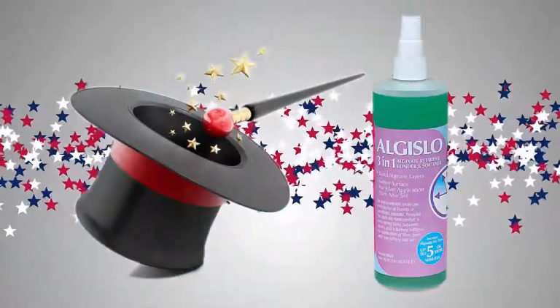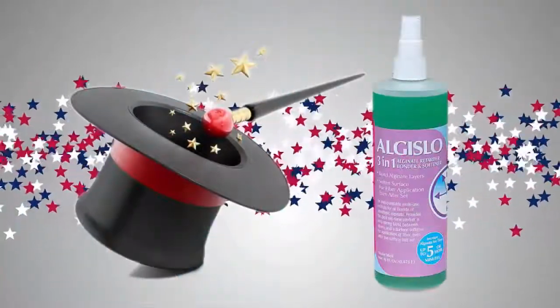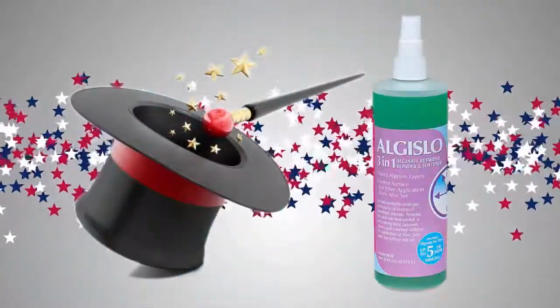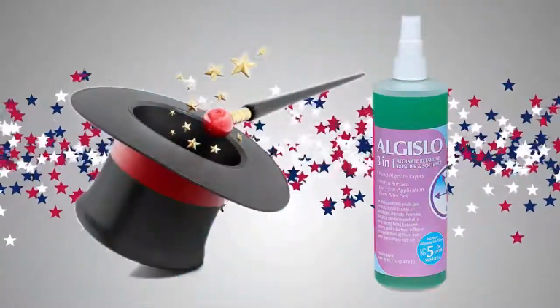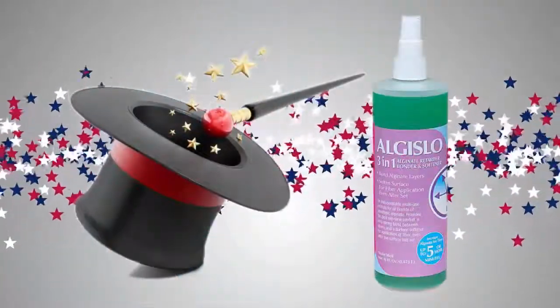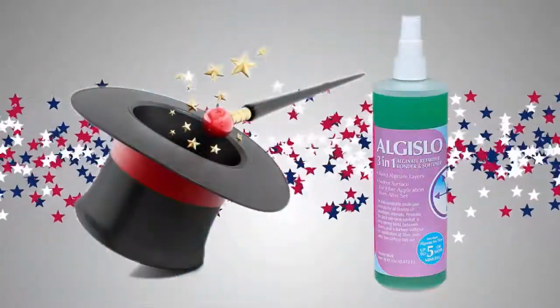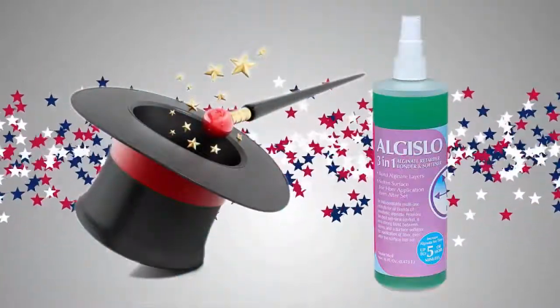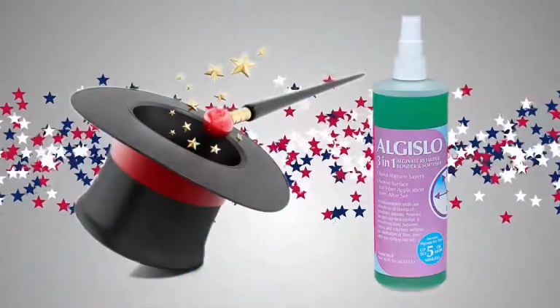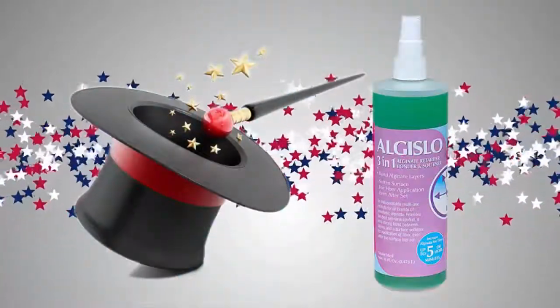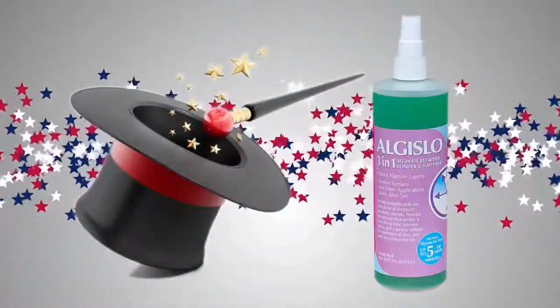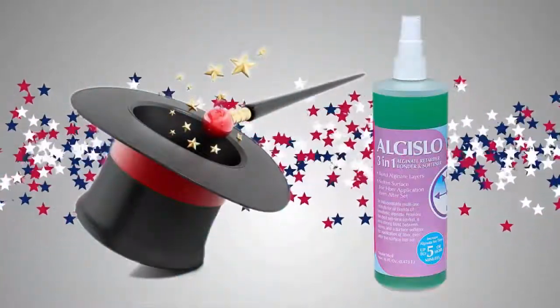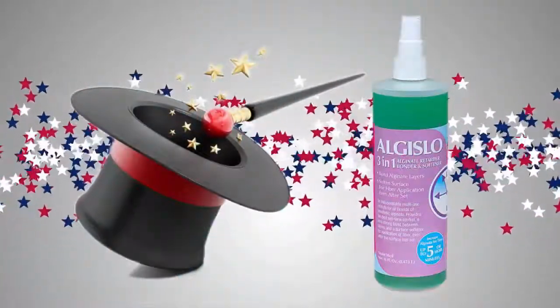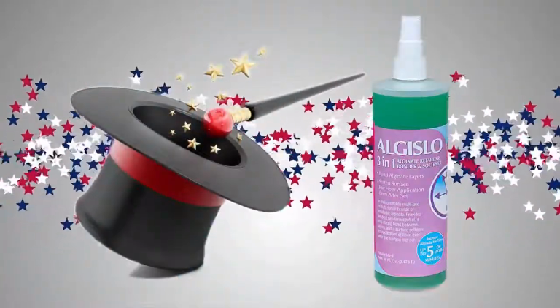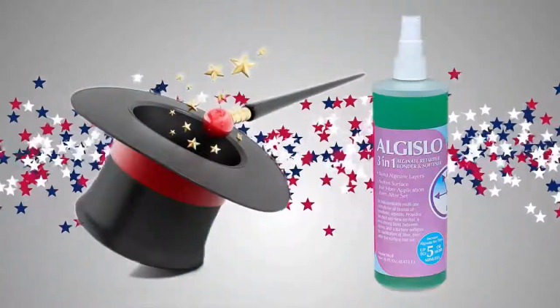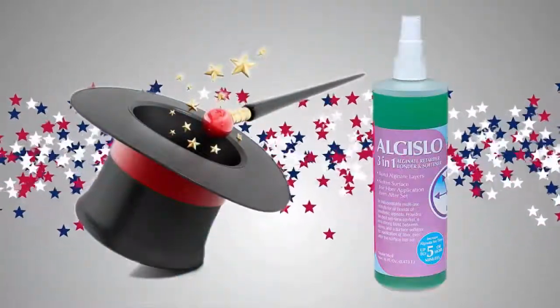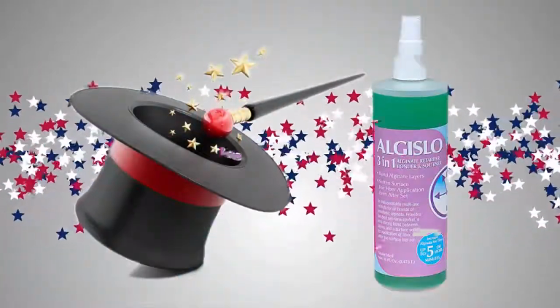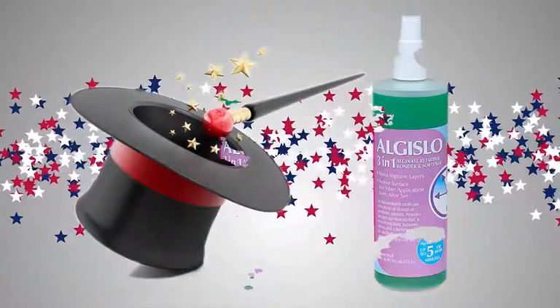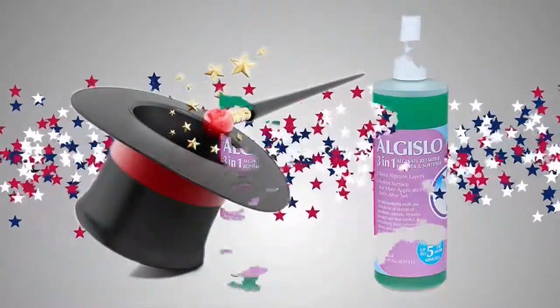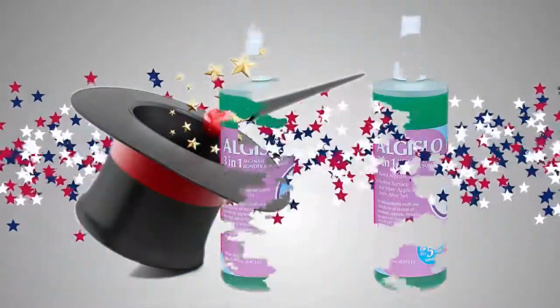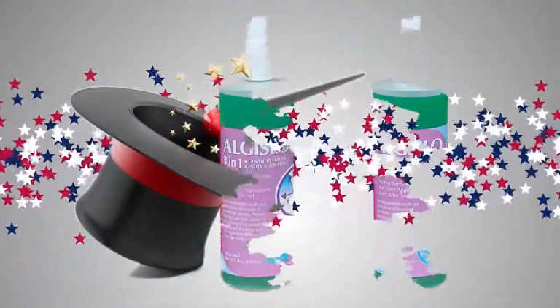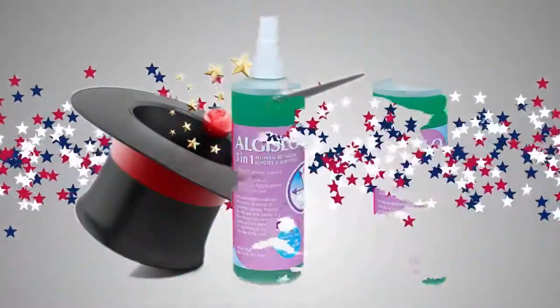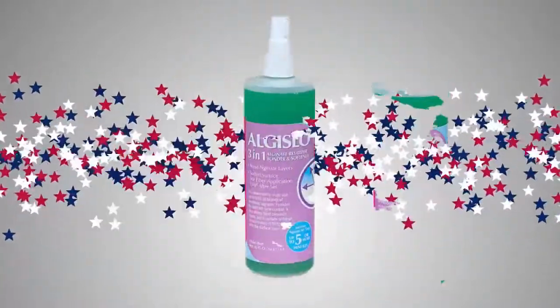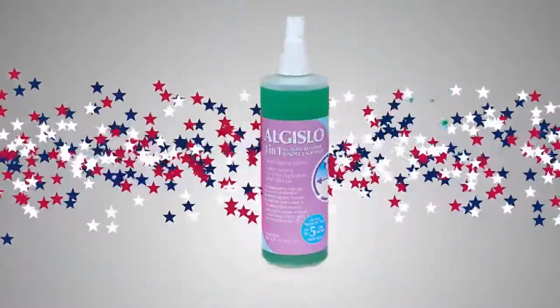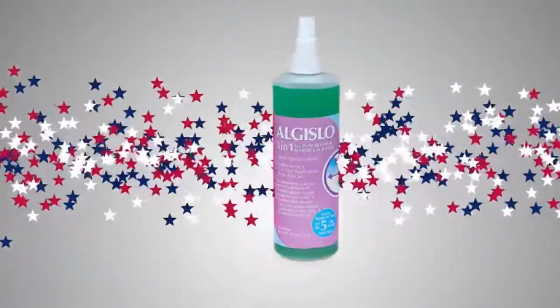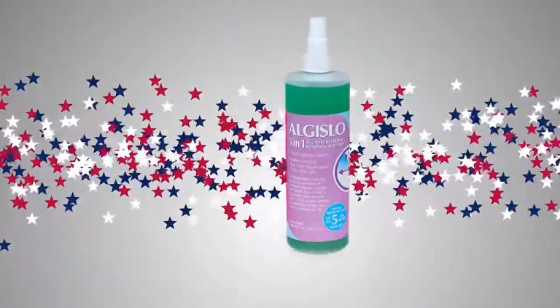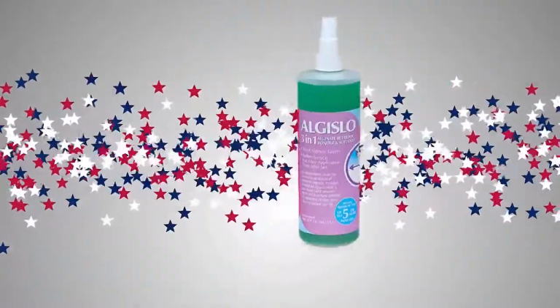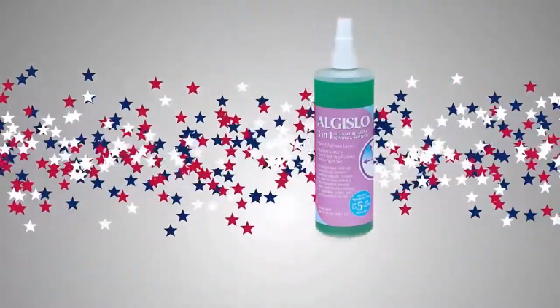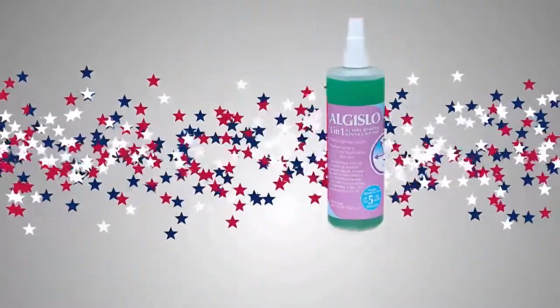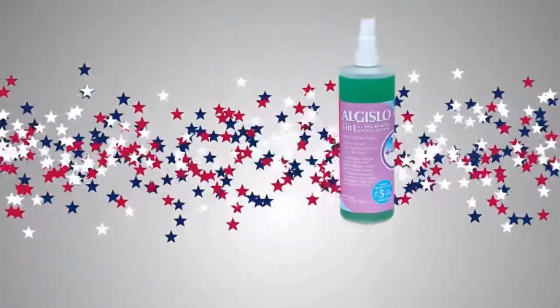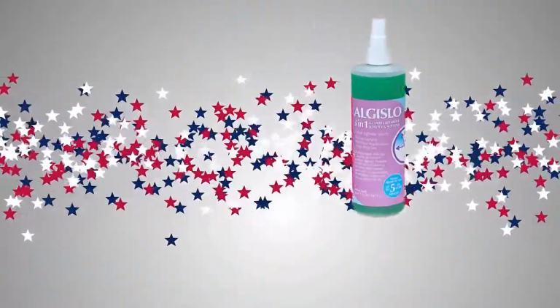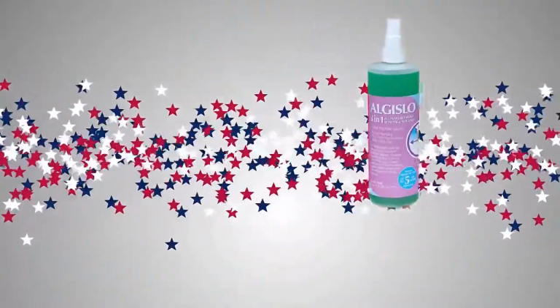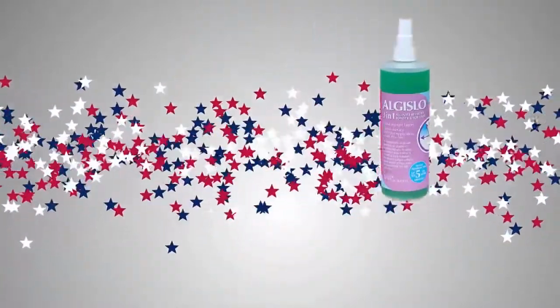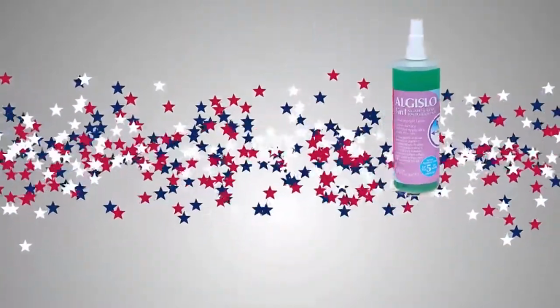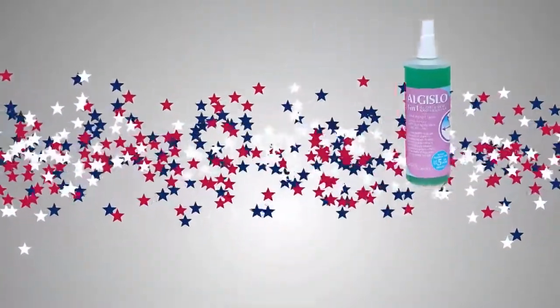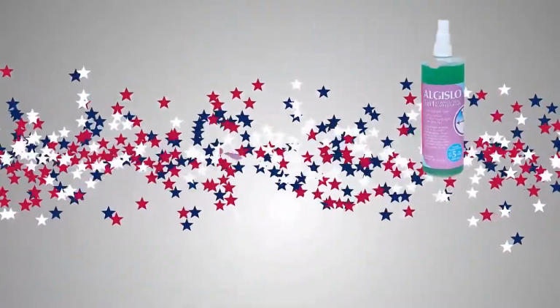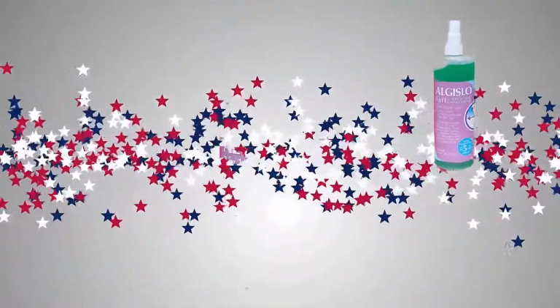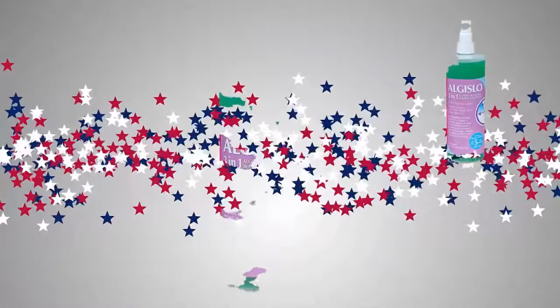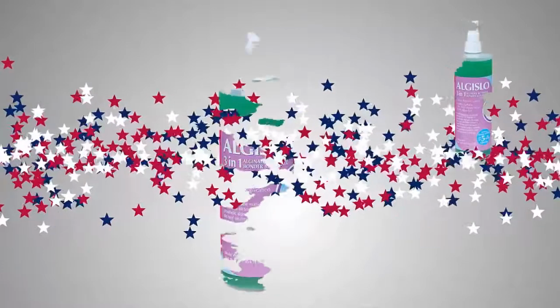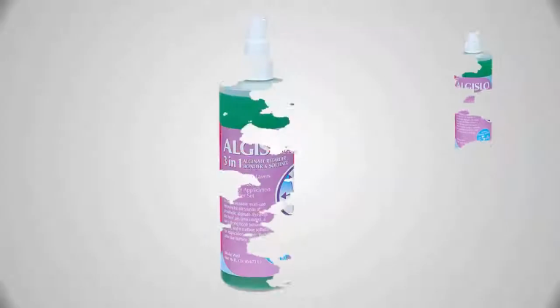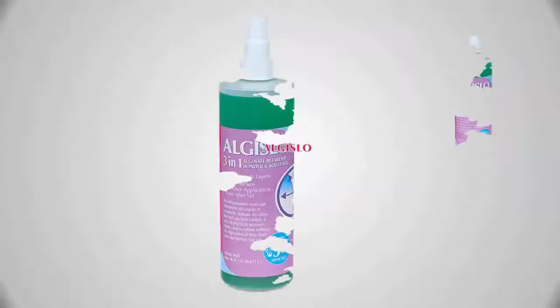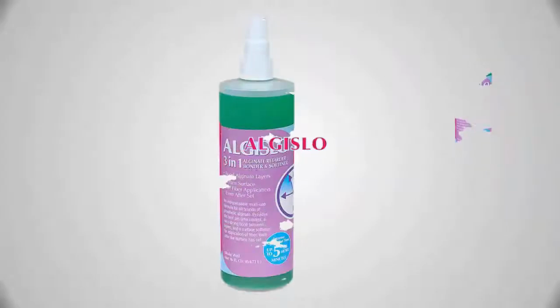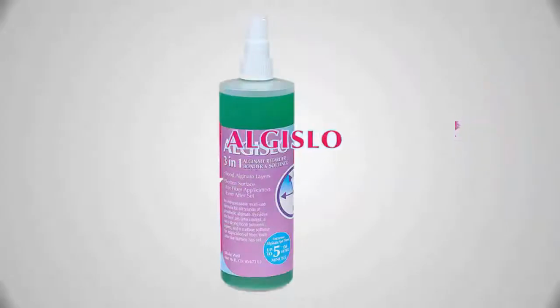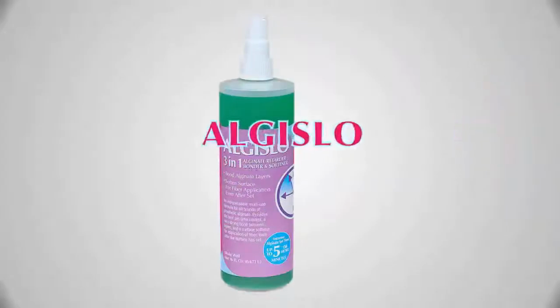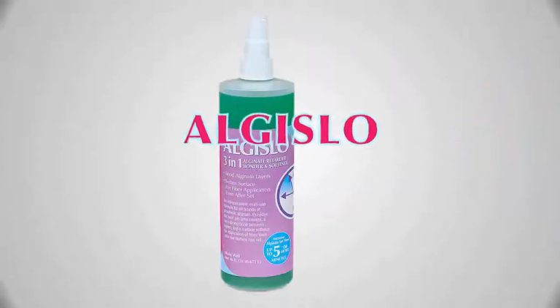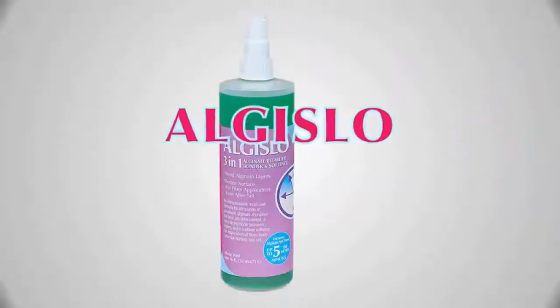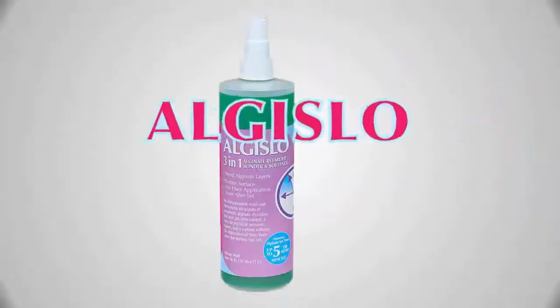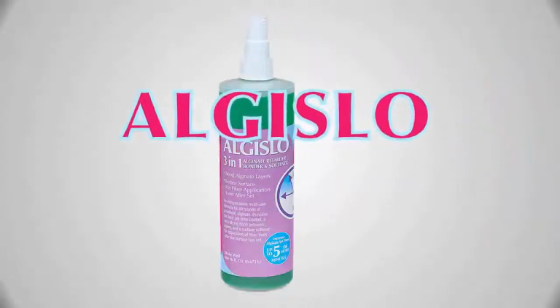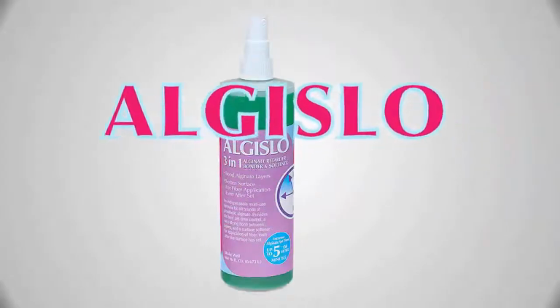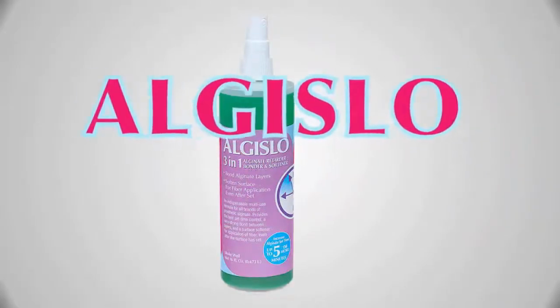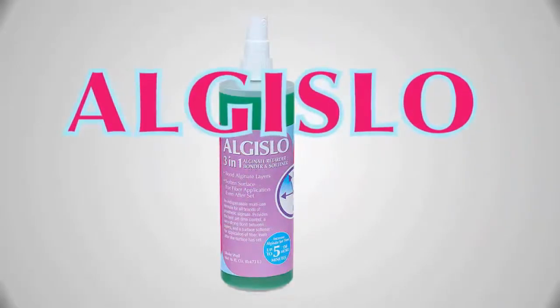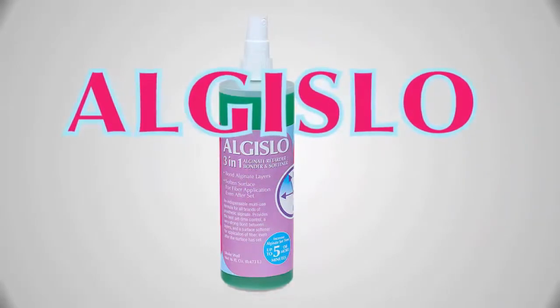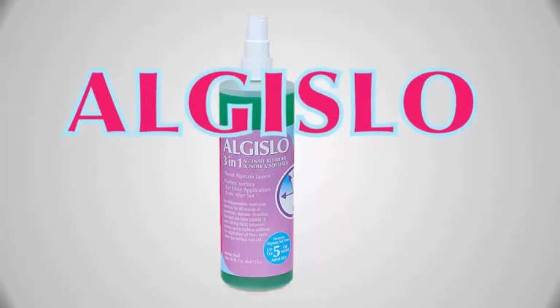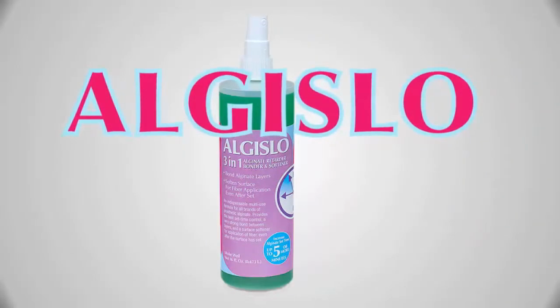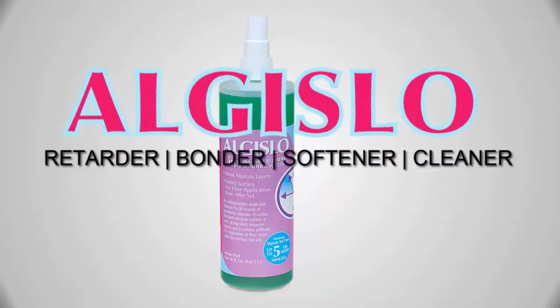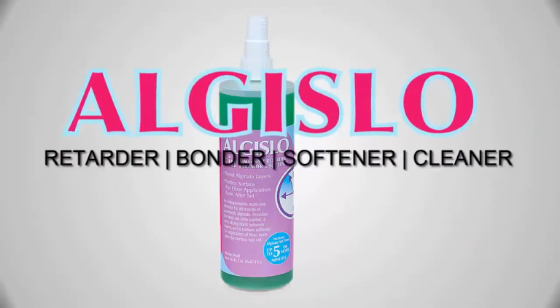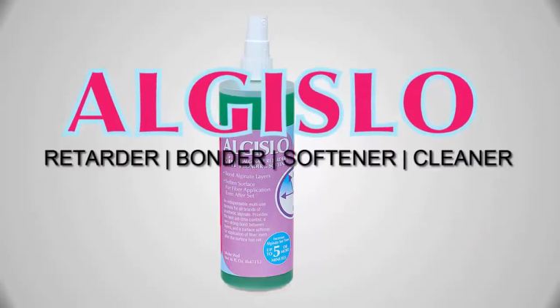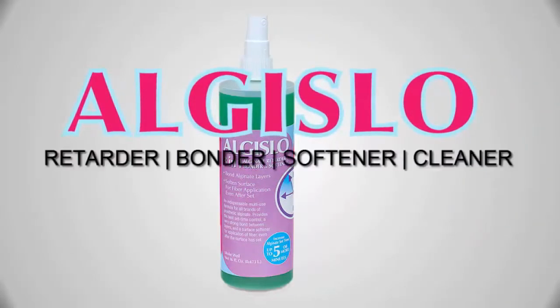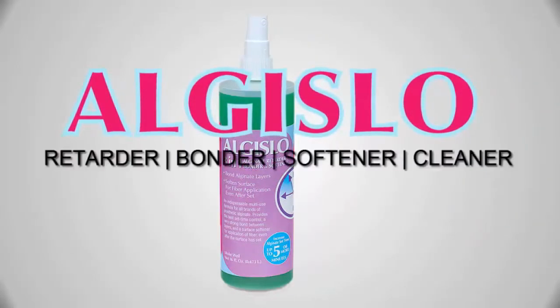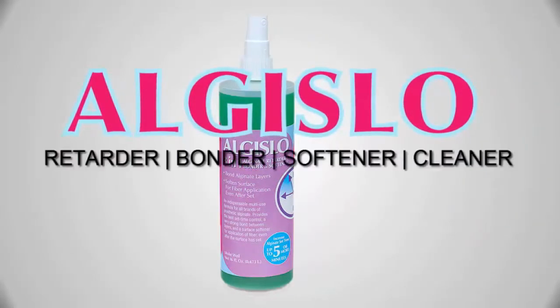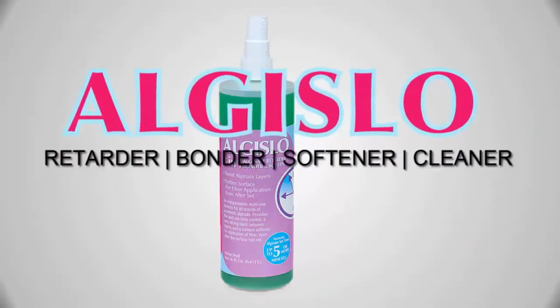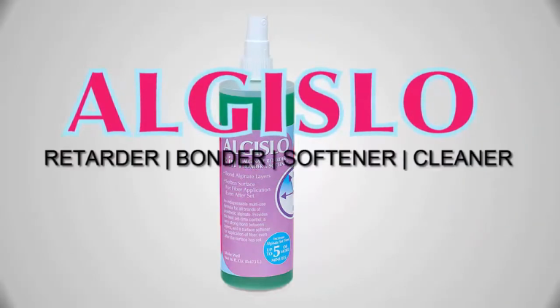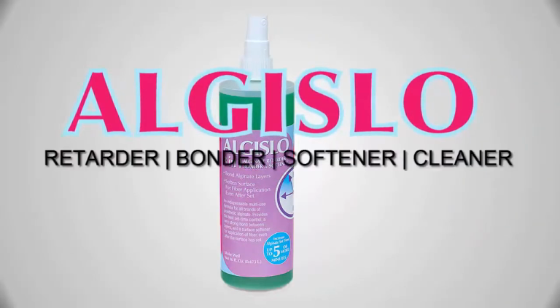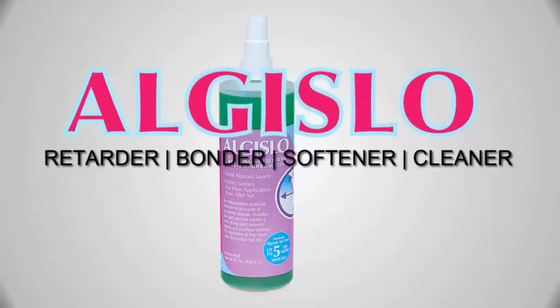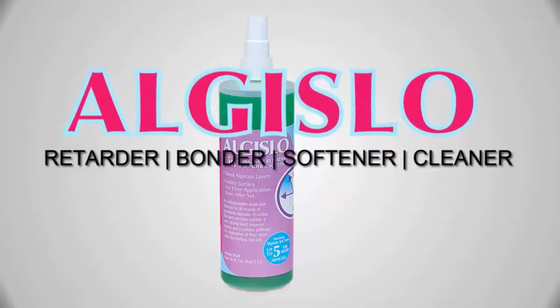Let AlgaeSlow take your life-casting artistry to the next level. Pick up a bottle — instantly, you're back in control.